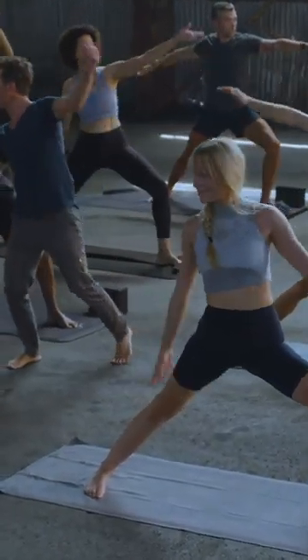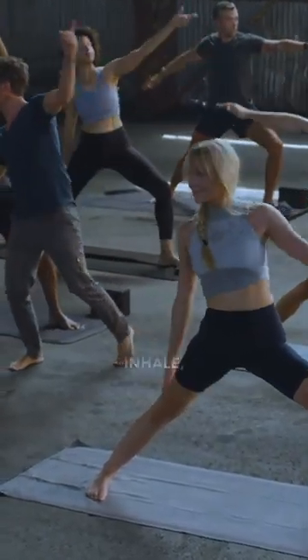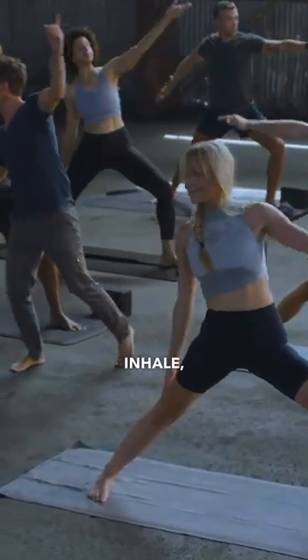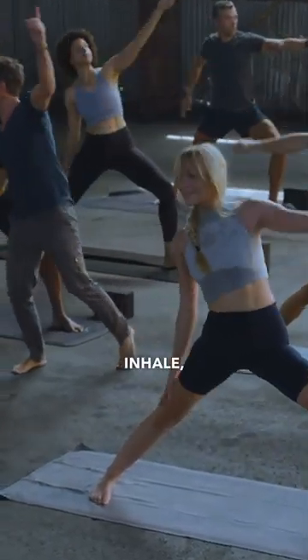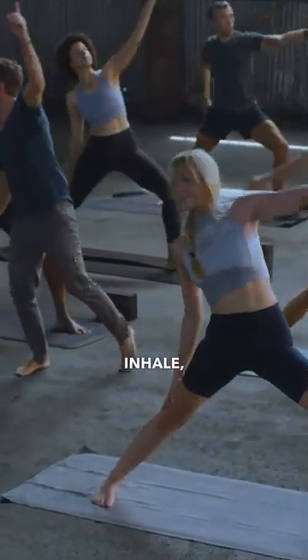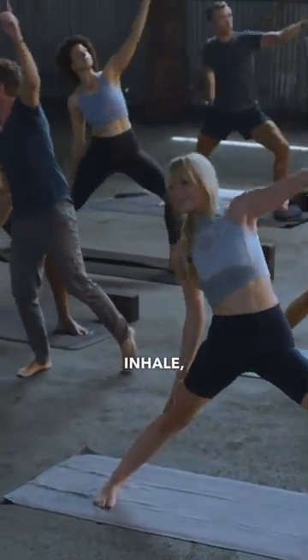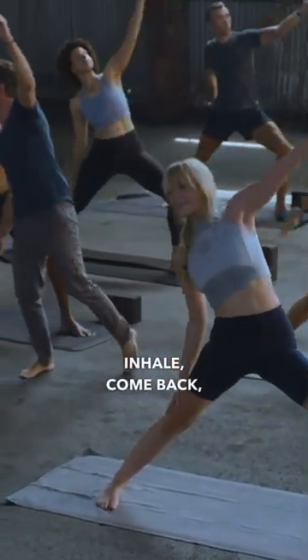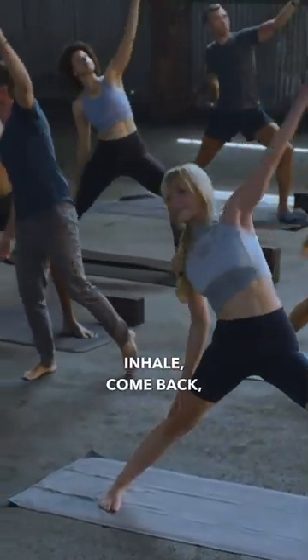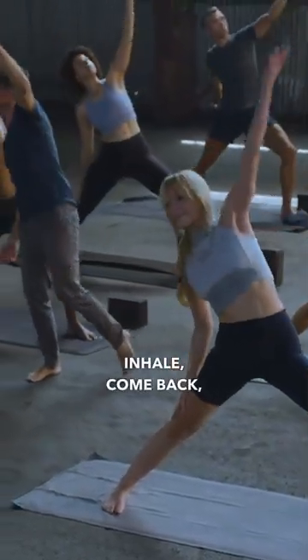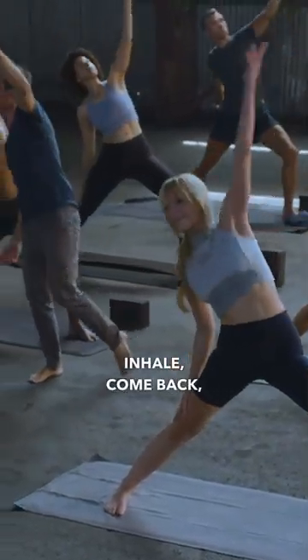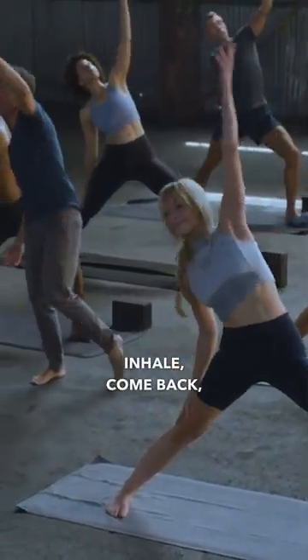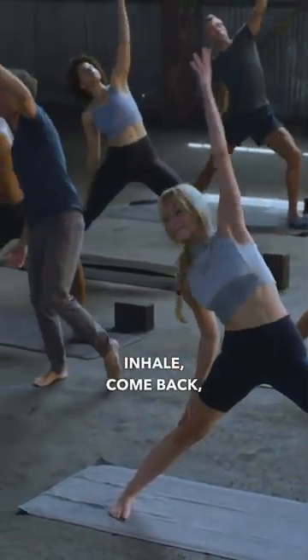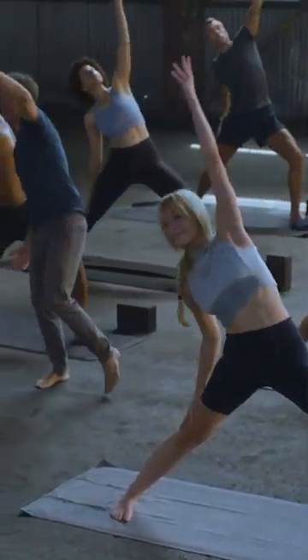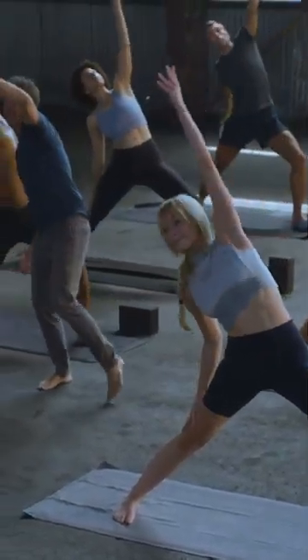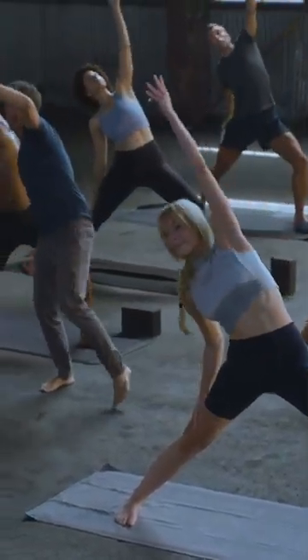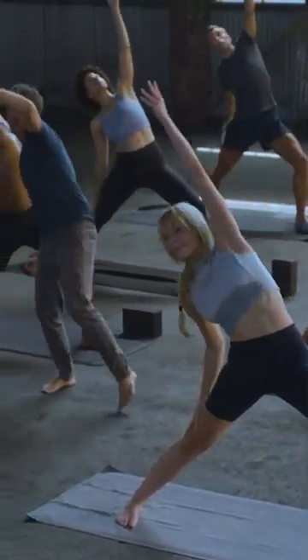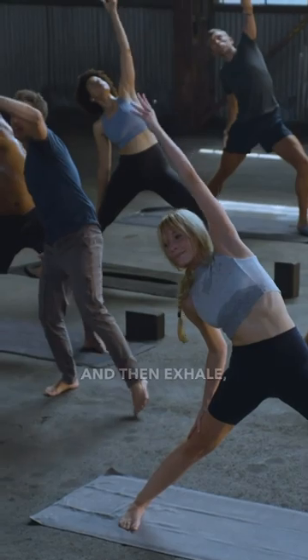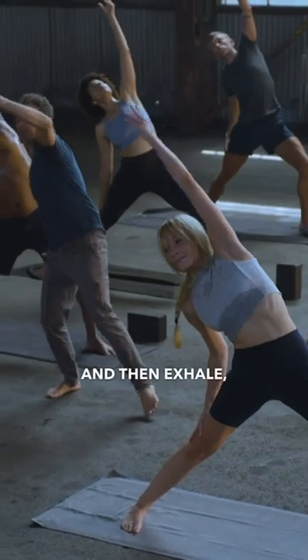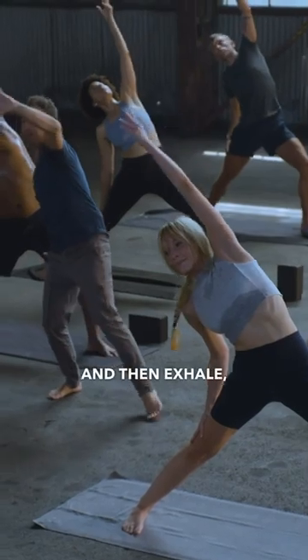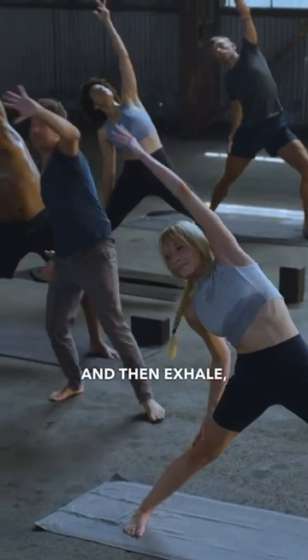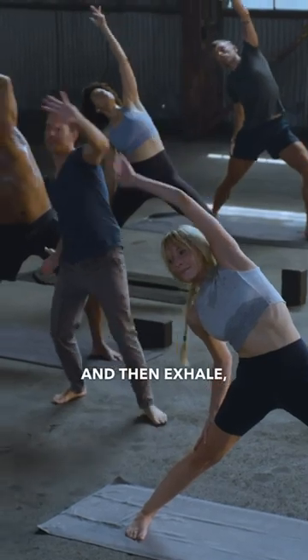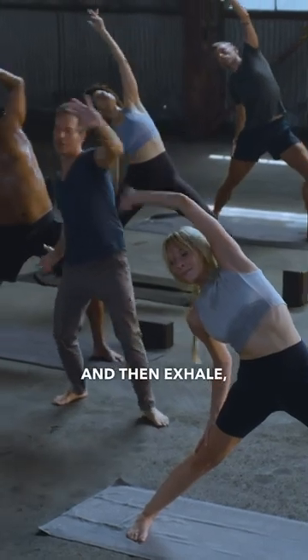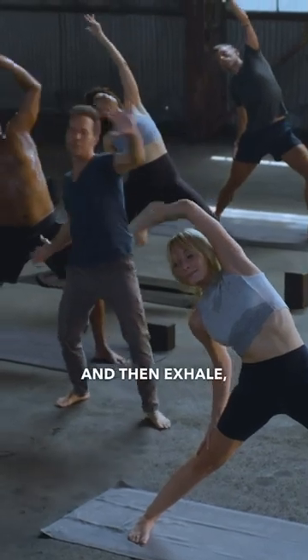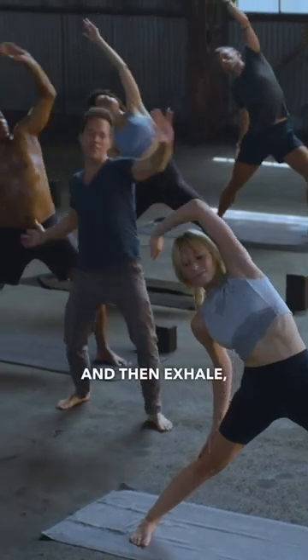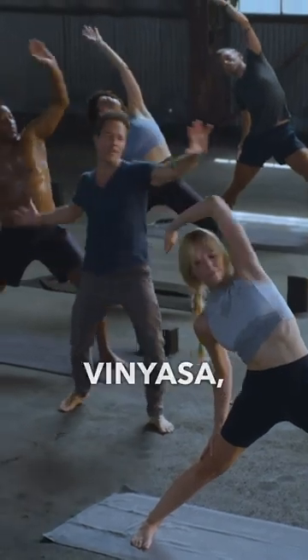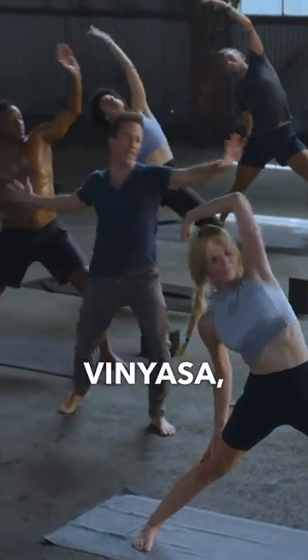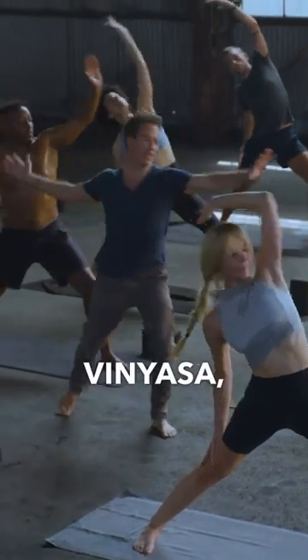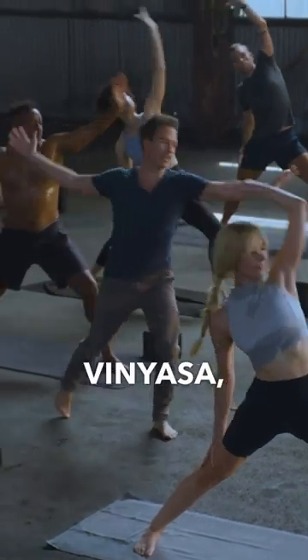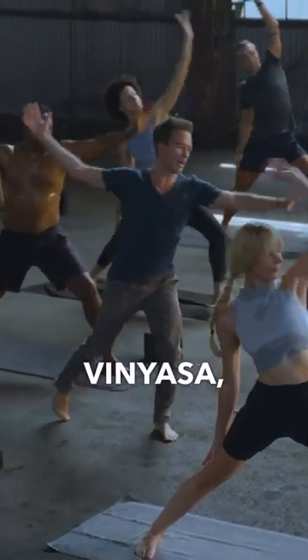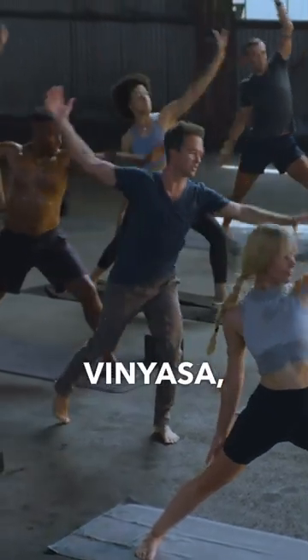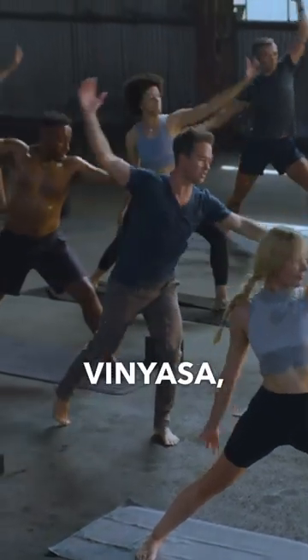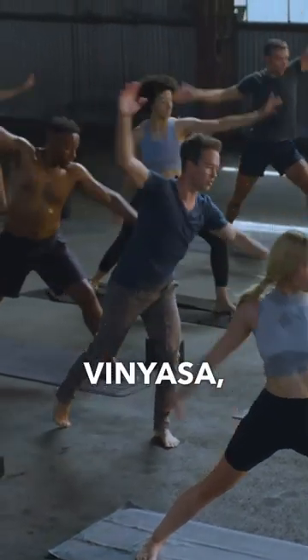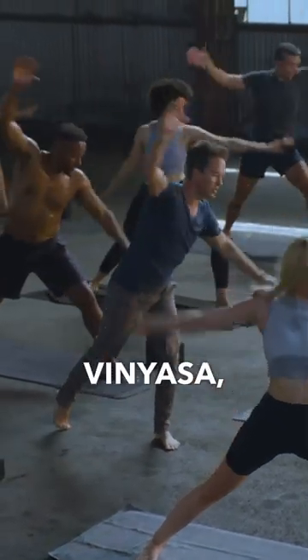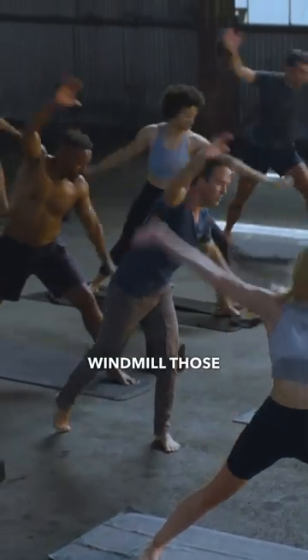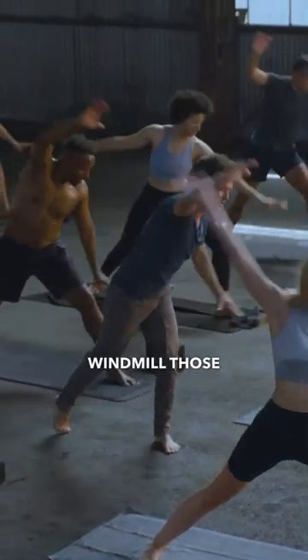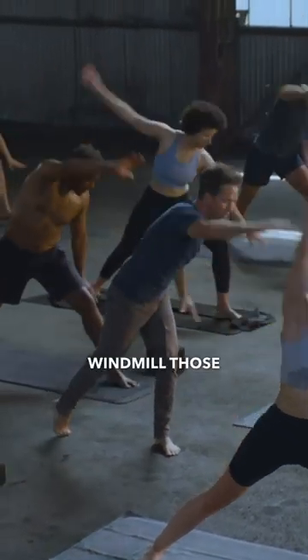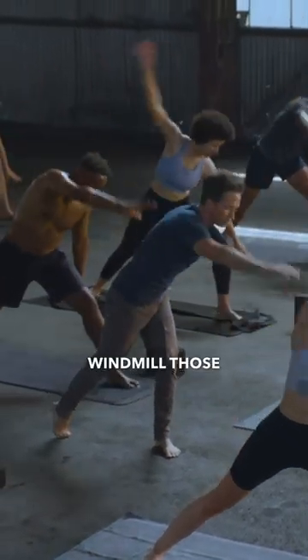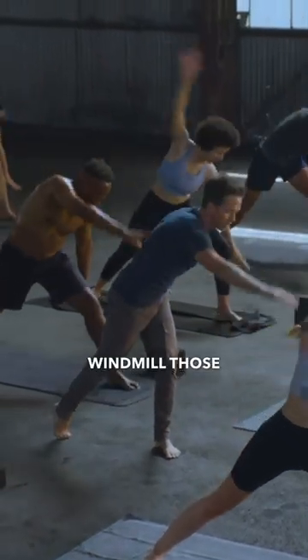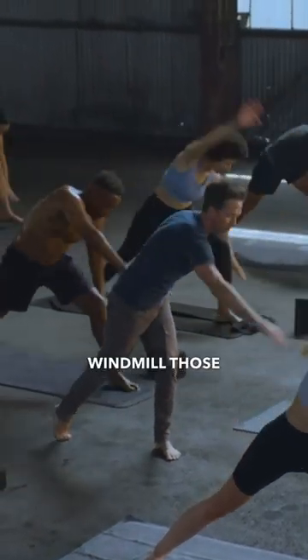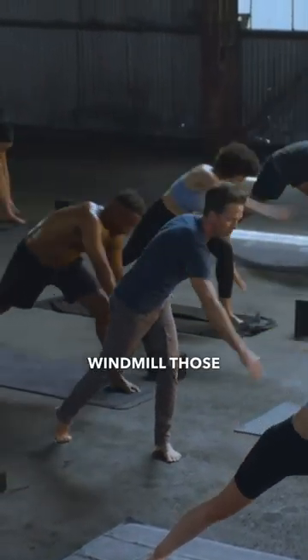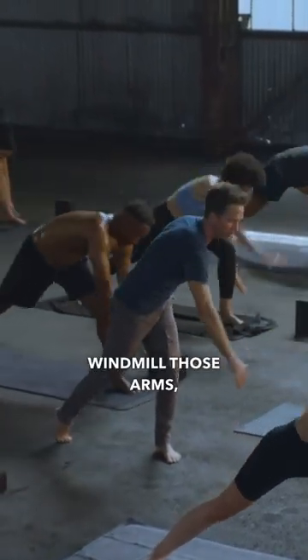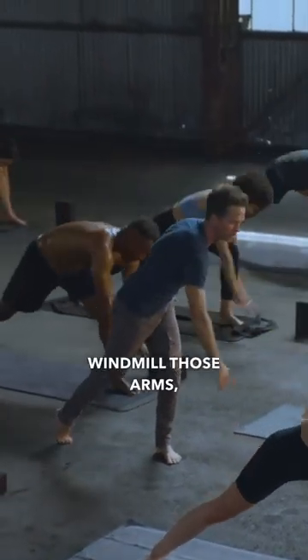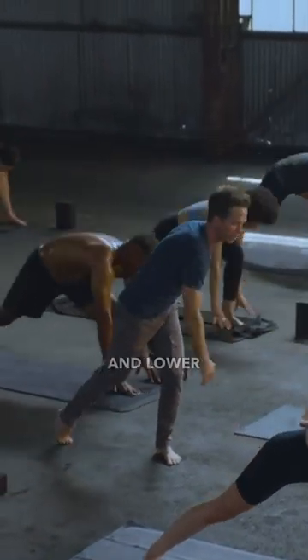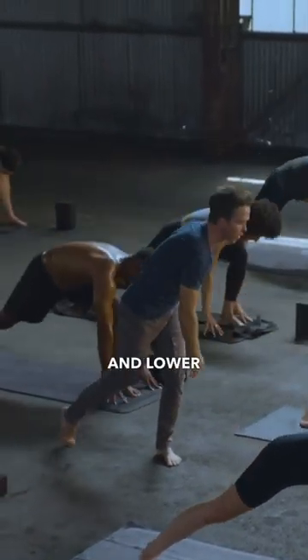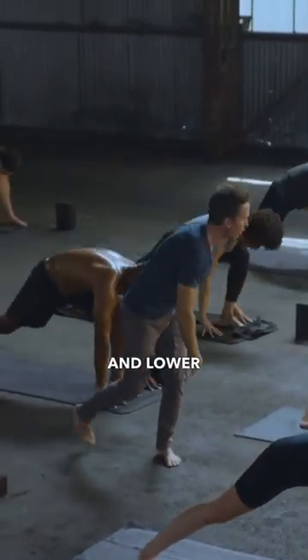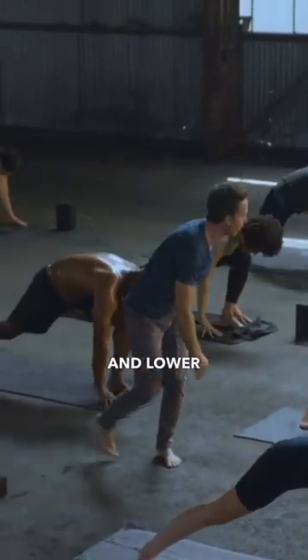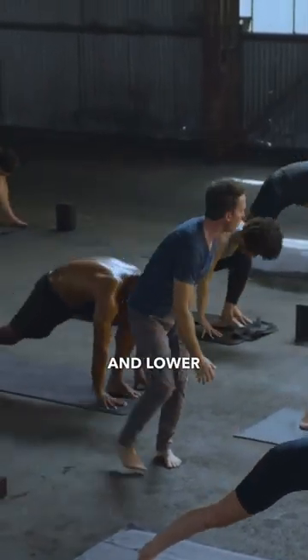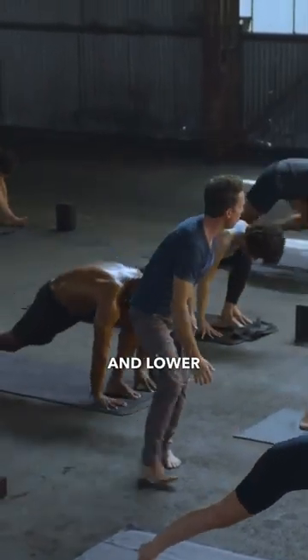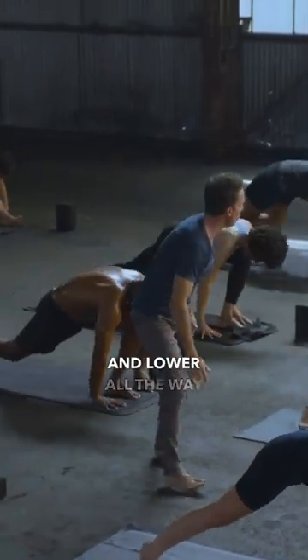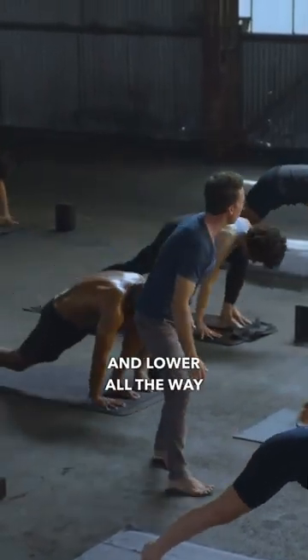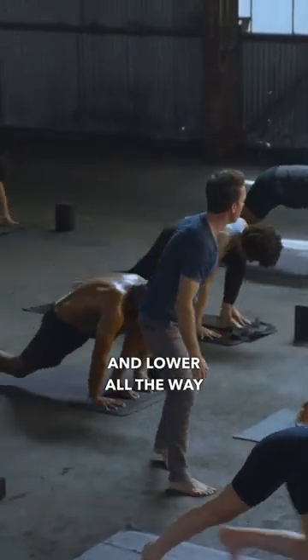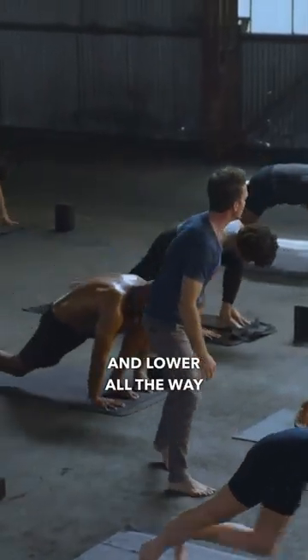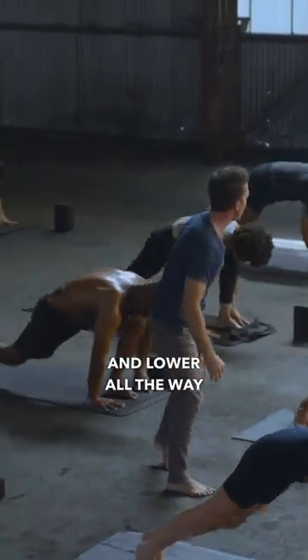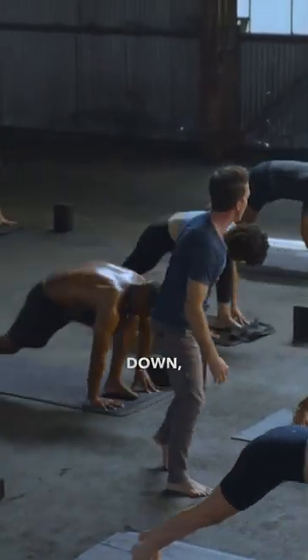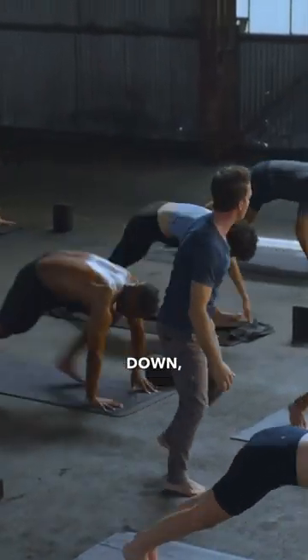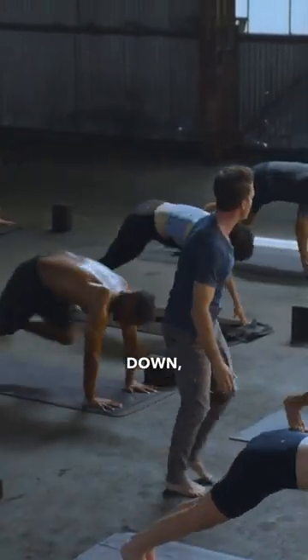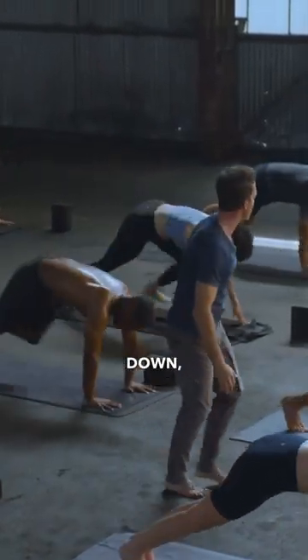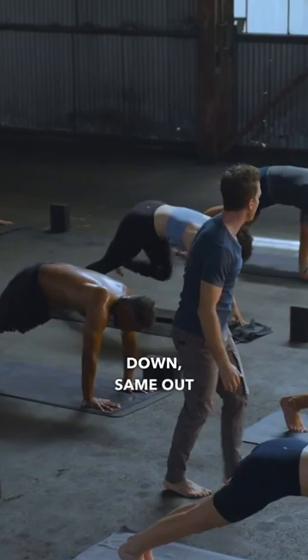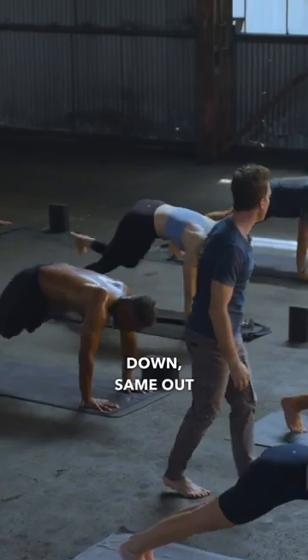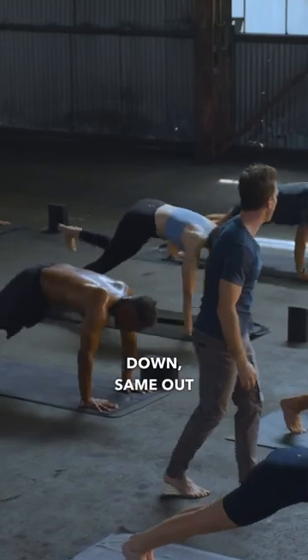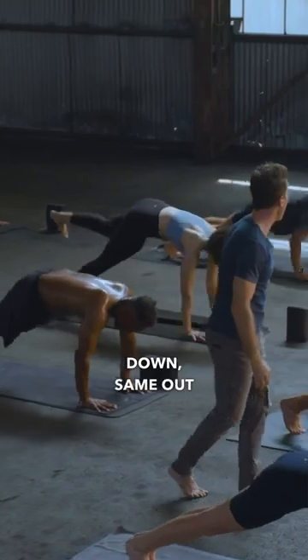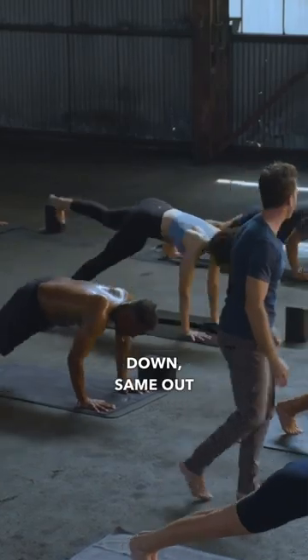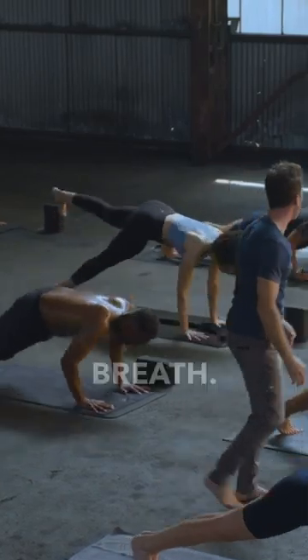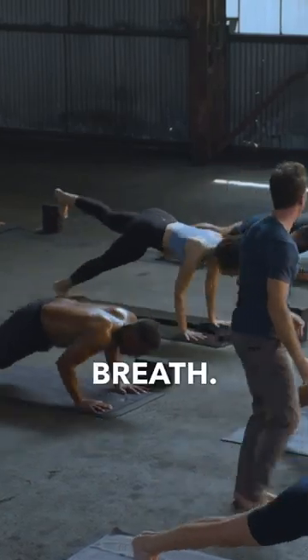Inhale, come back. And then exhale, vinyasa. Windmill those arms and lower all the way down. Same out breath.